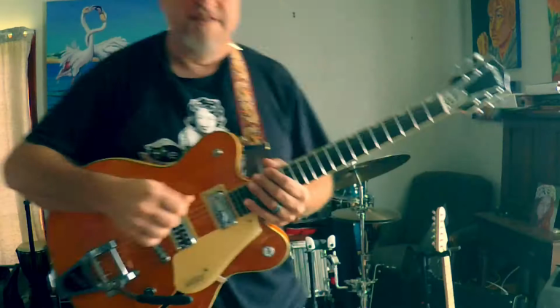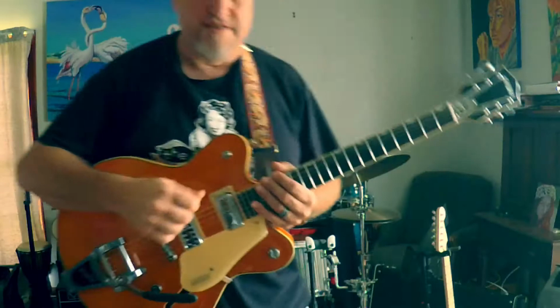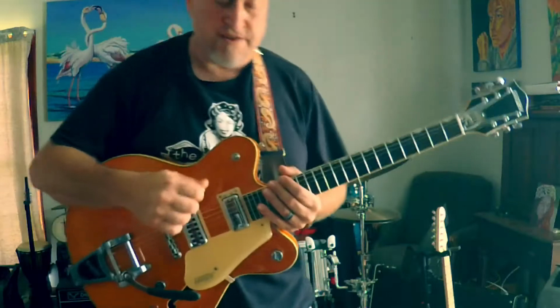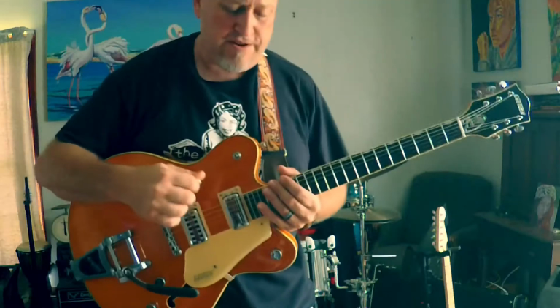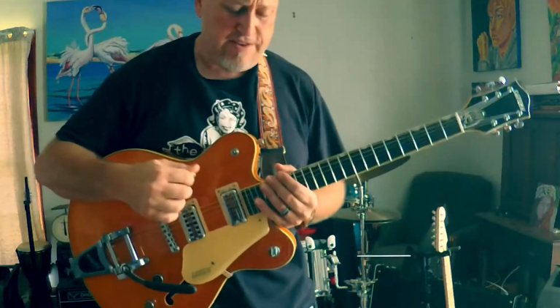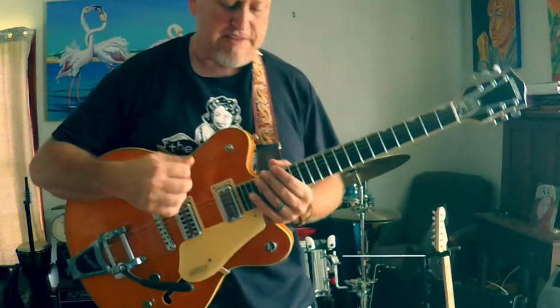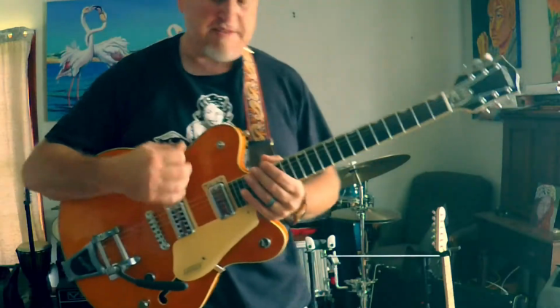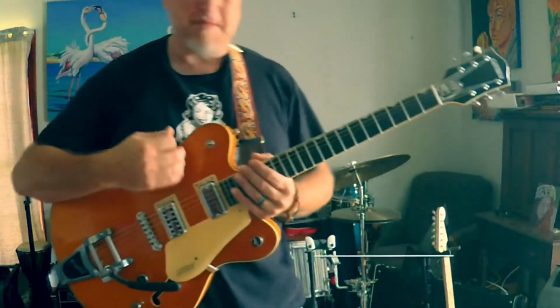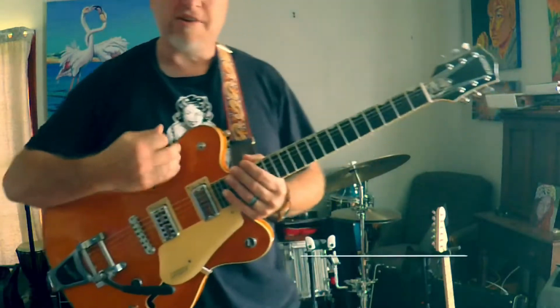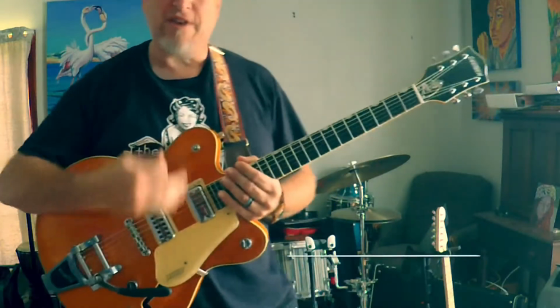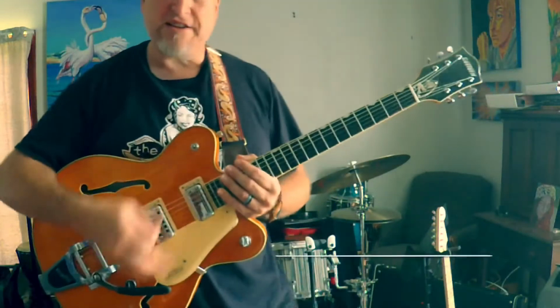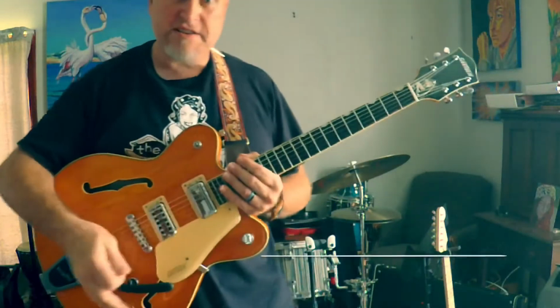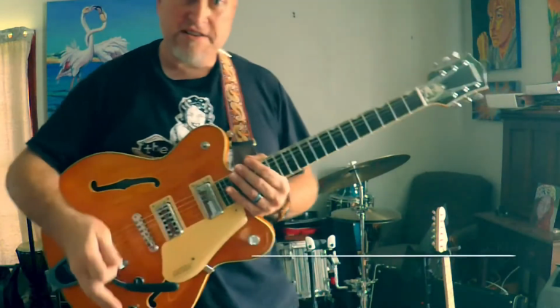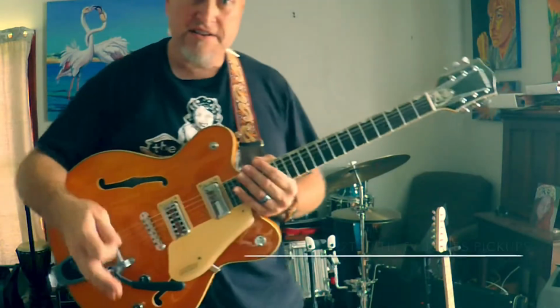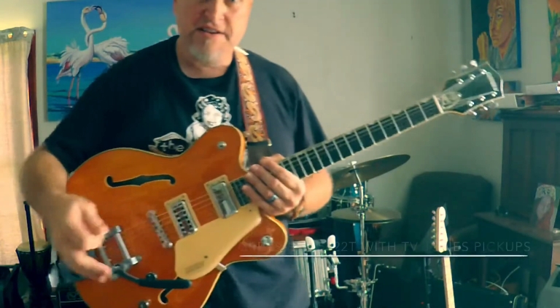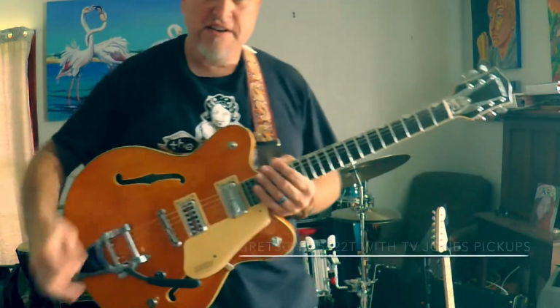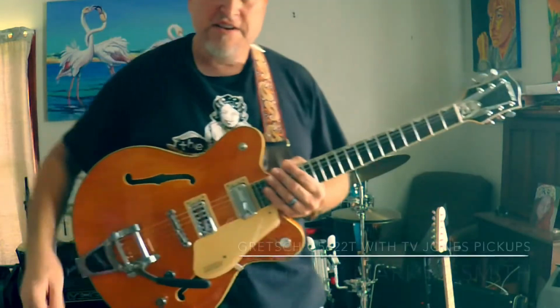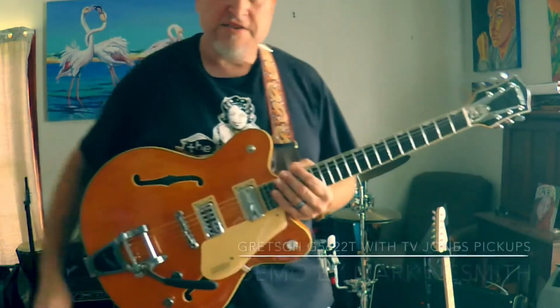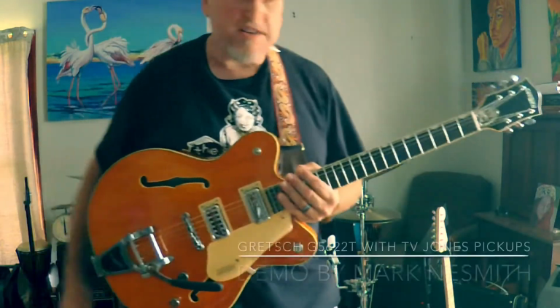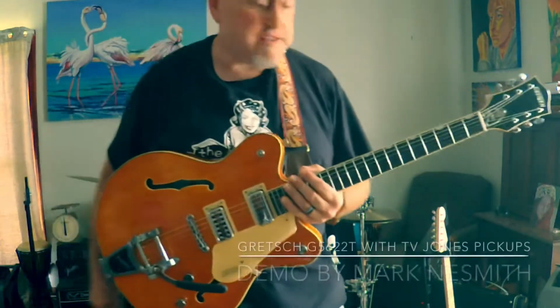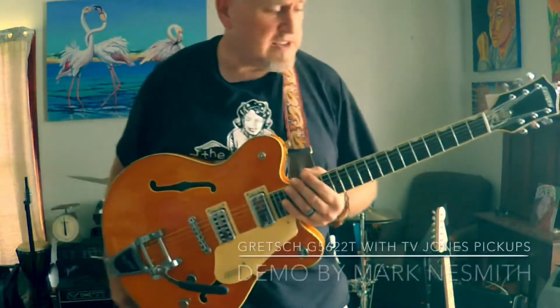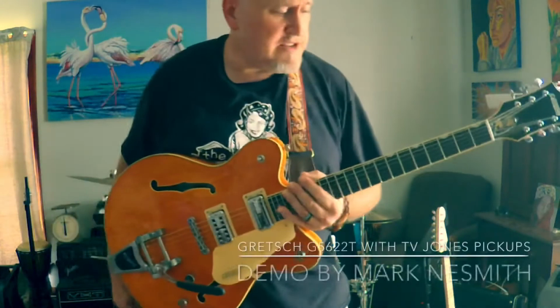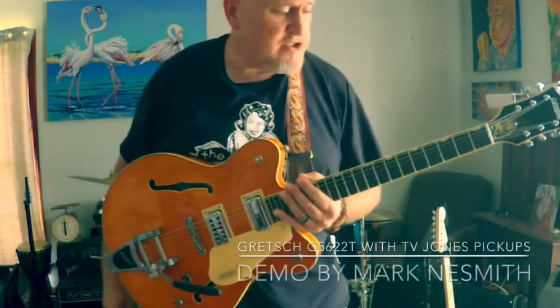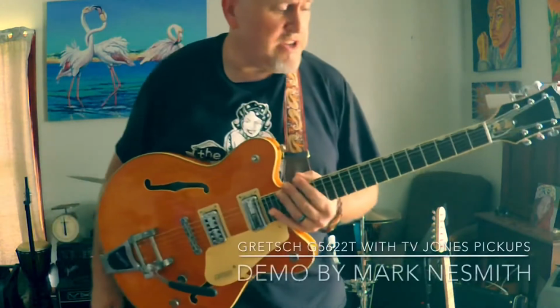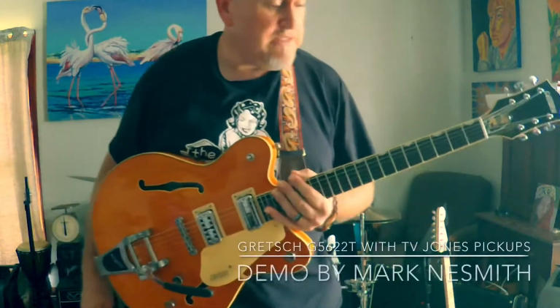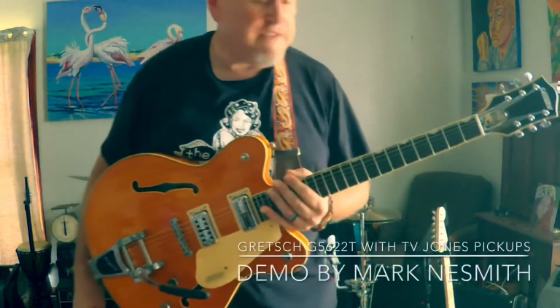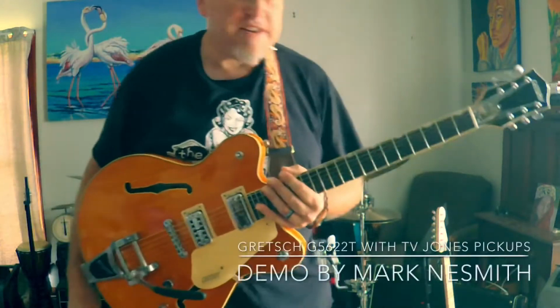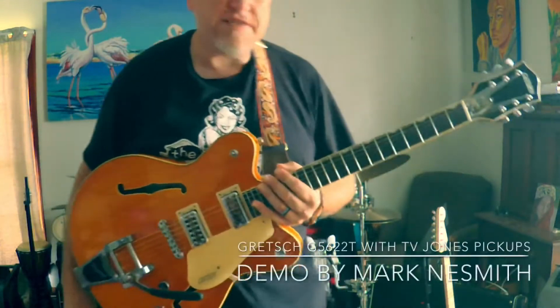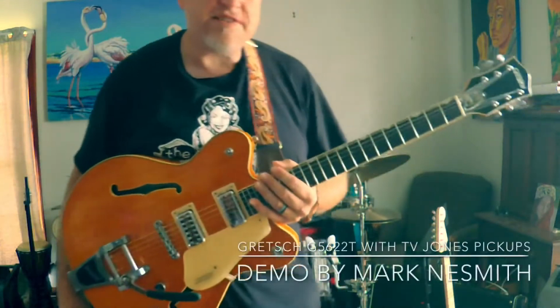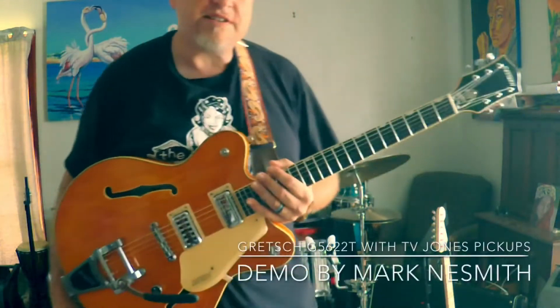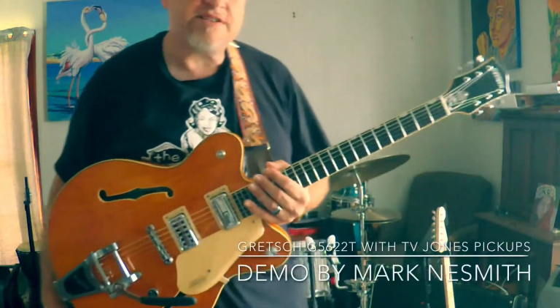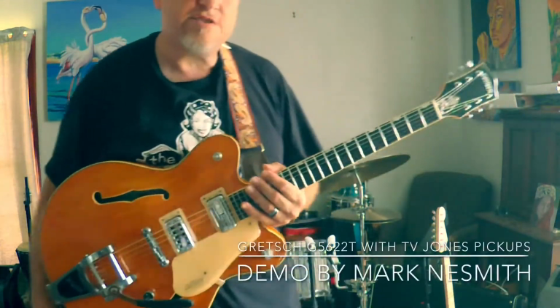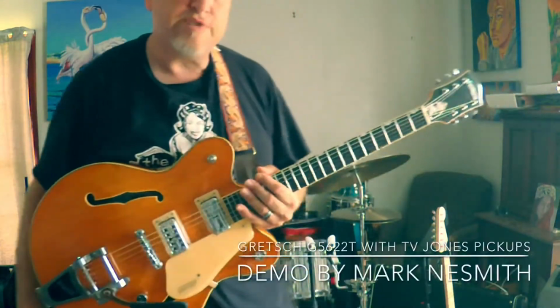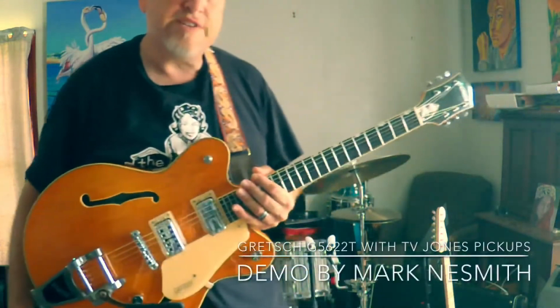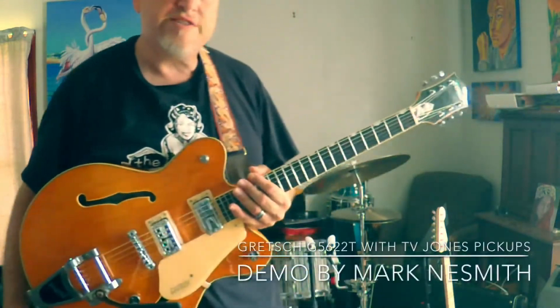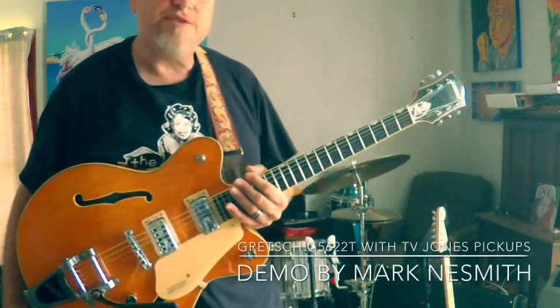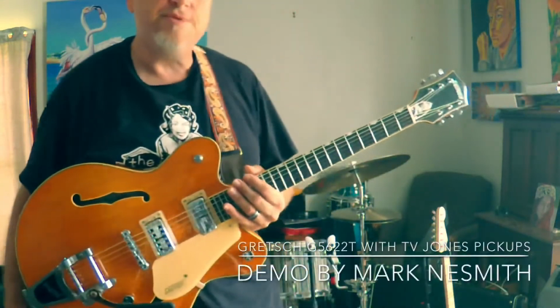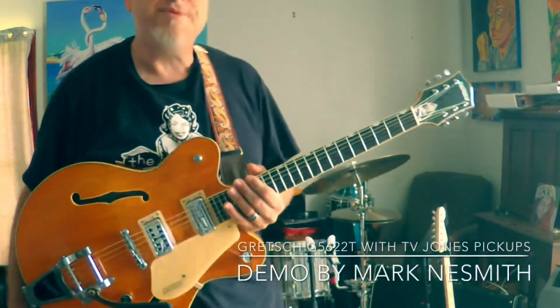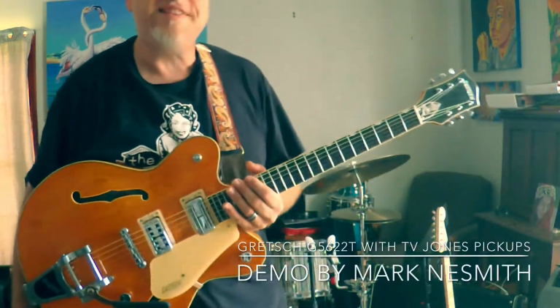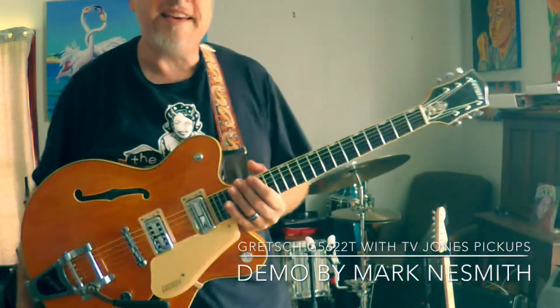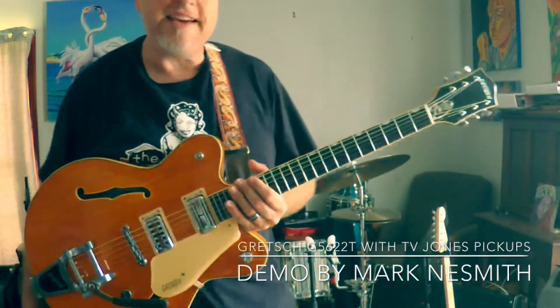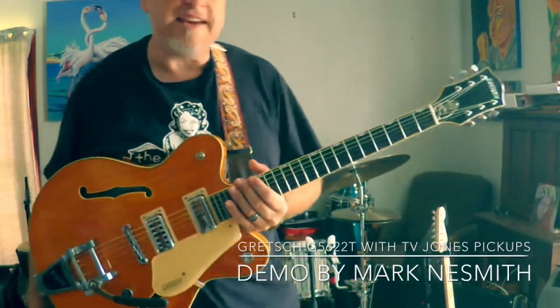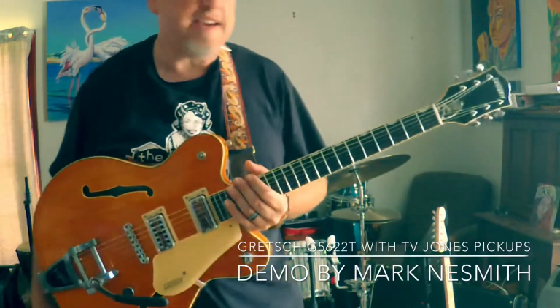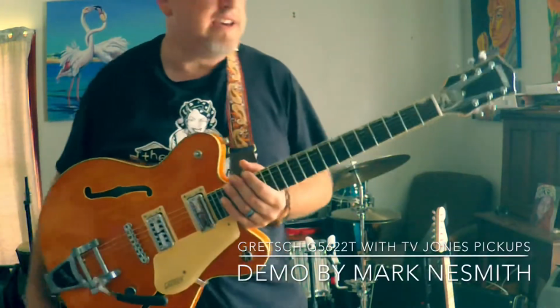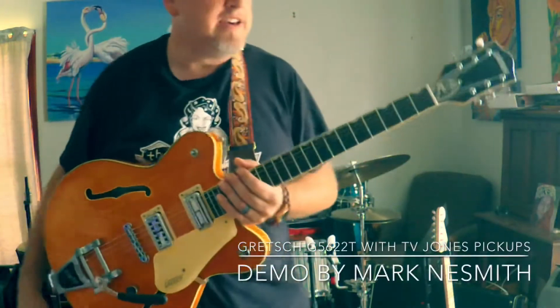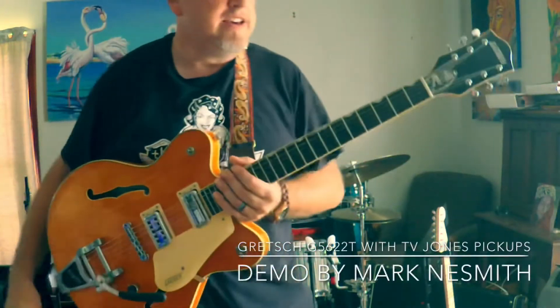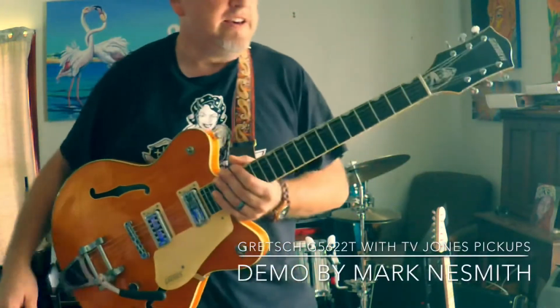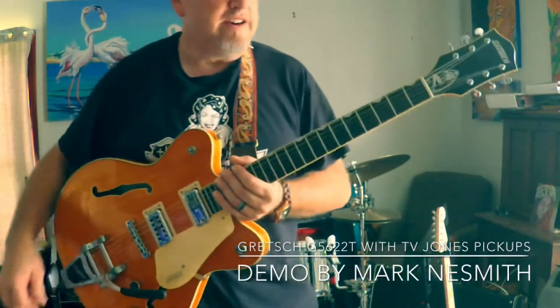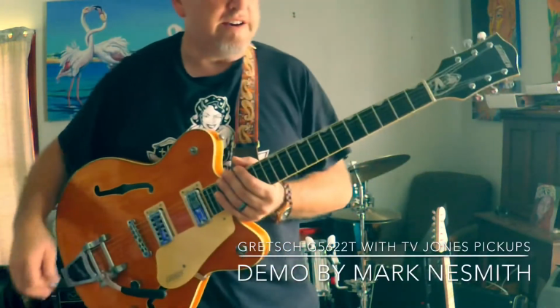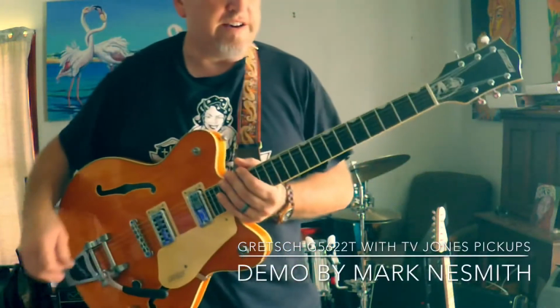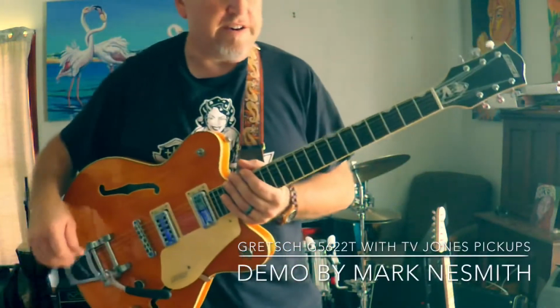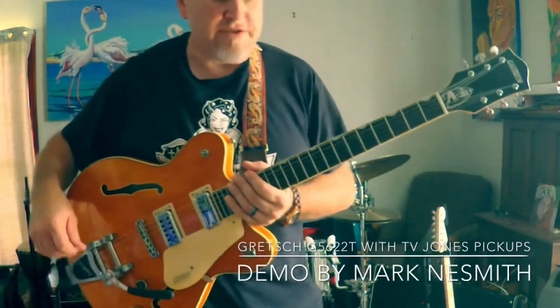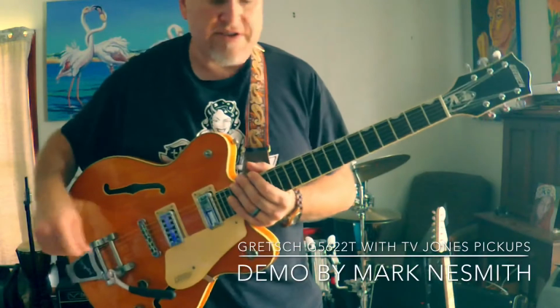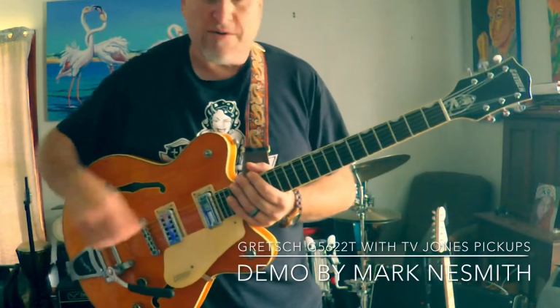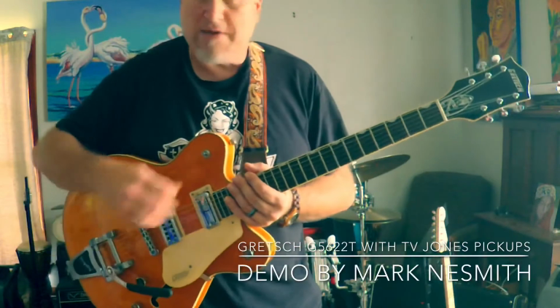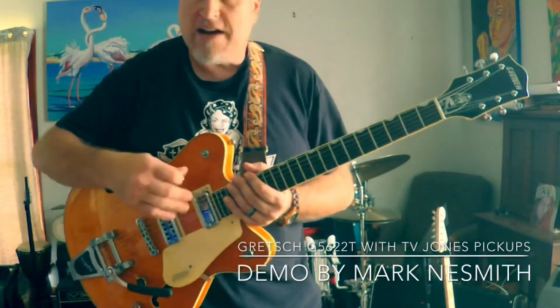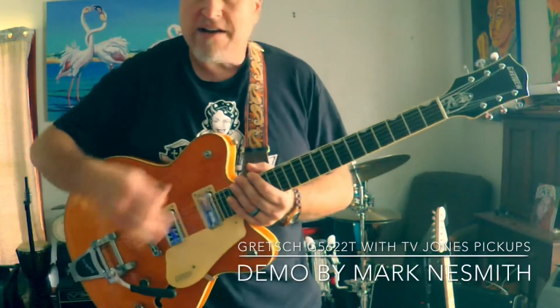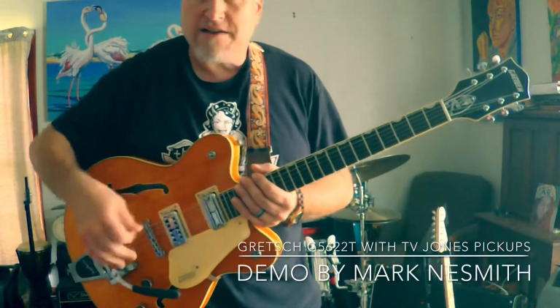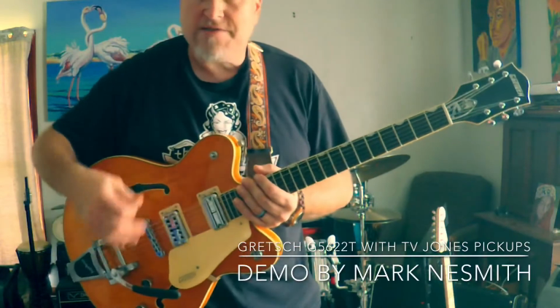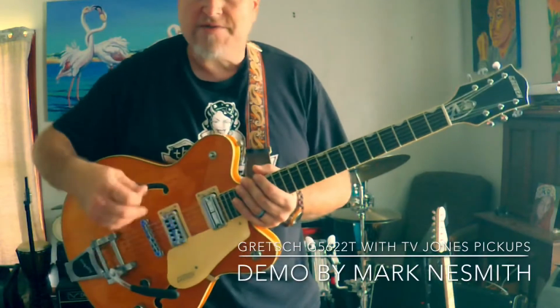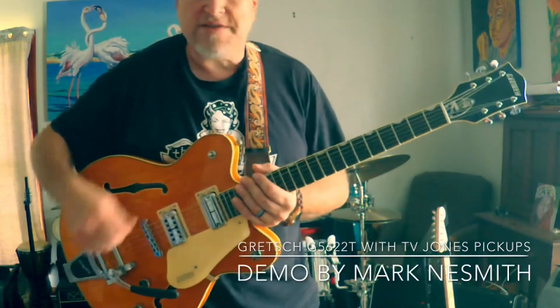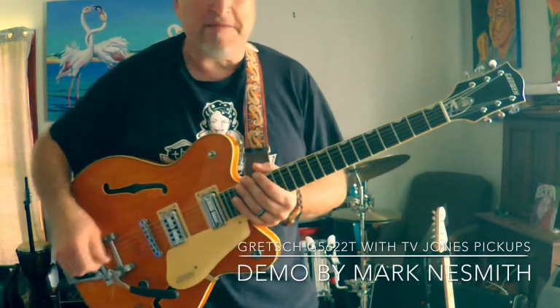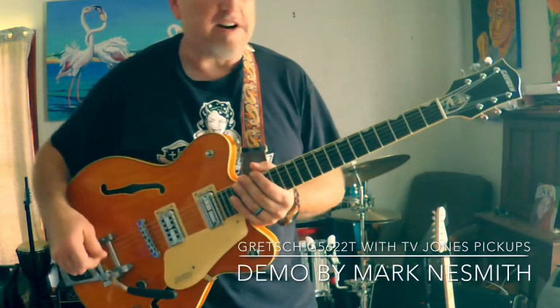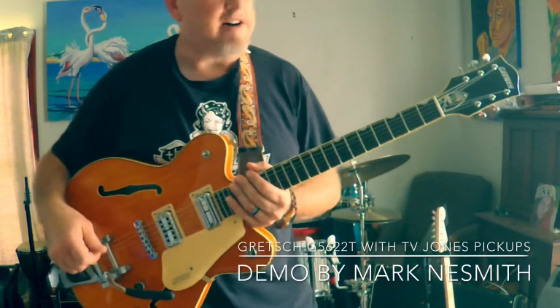So this is my Gretchen. She's a G56-22T center block, so semi-hollow.